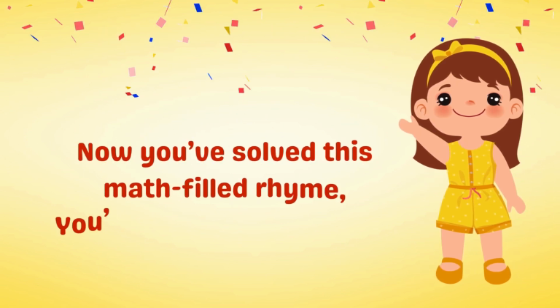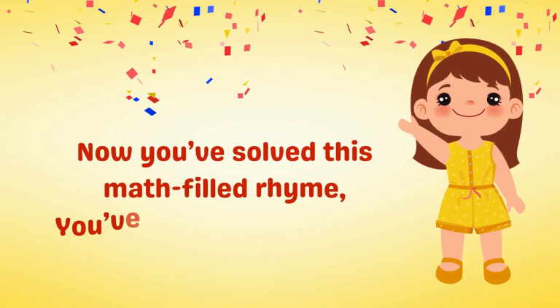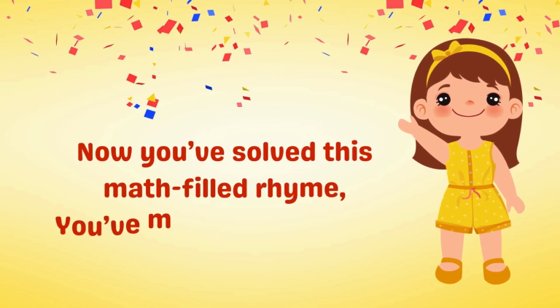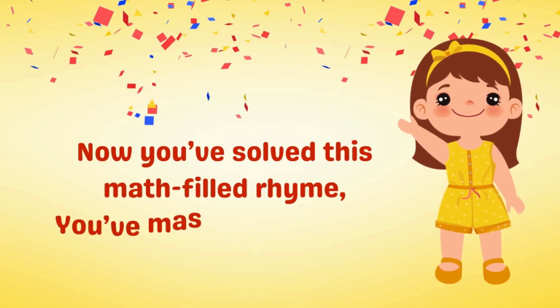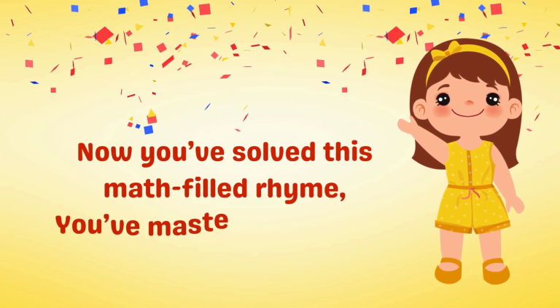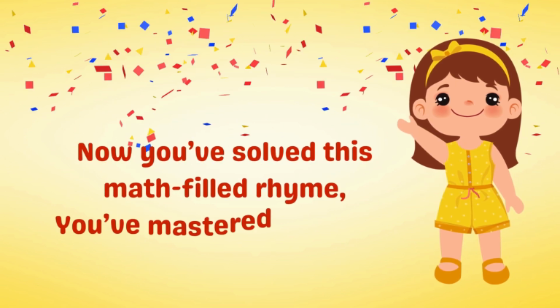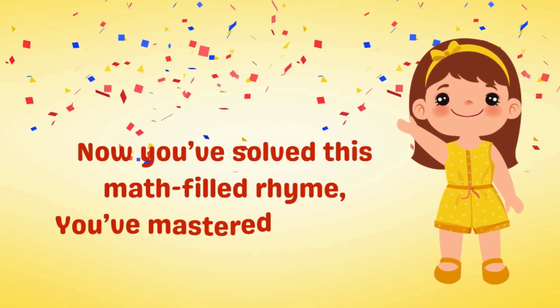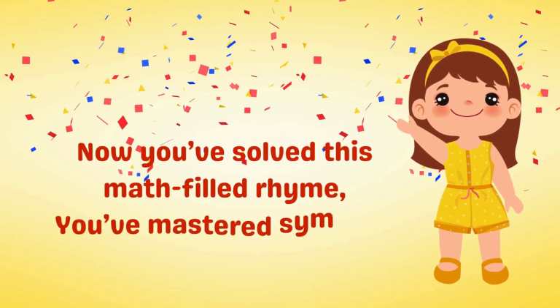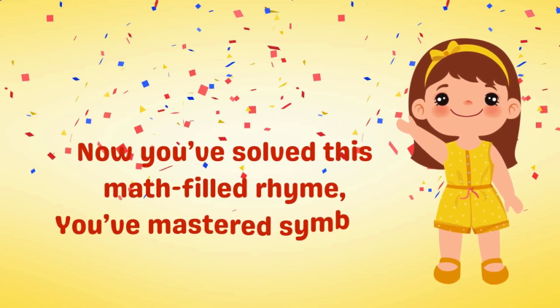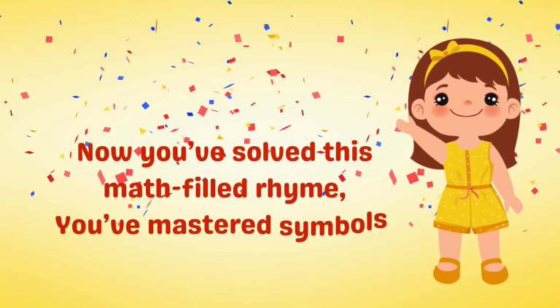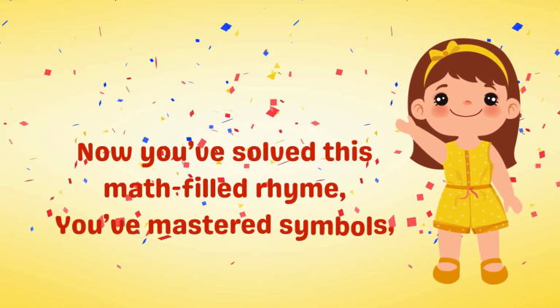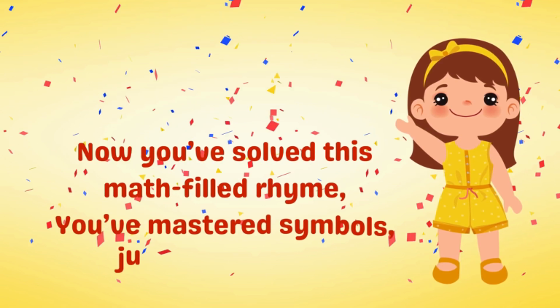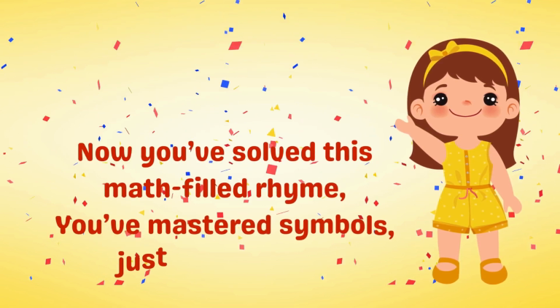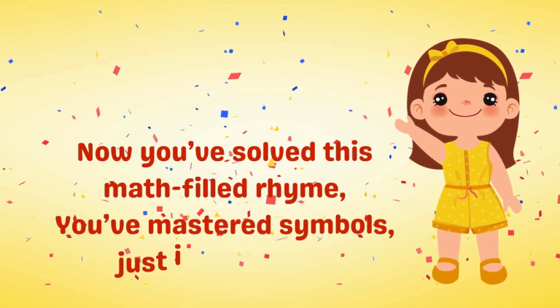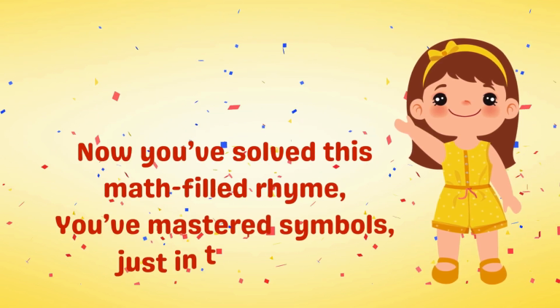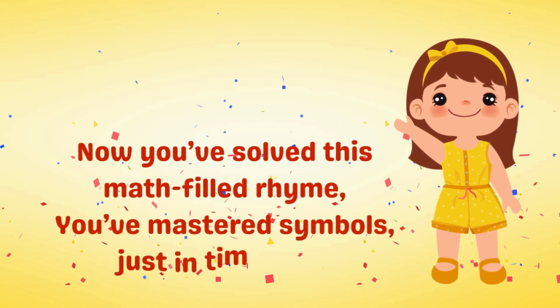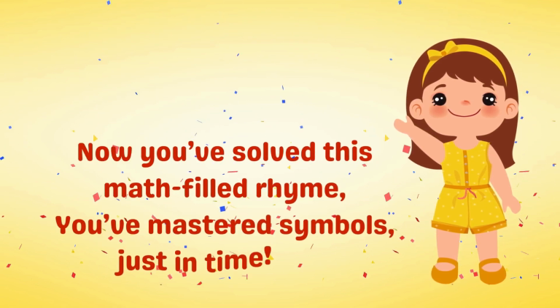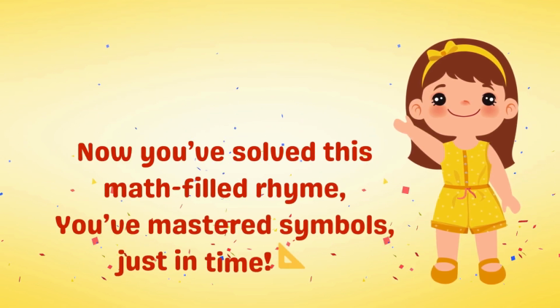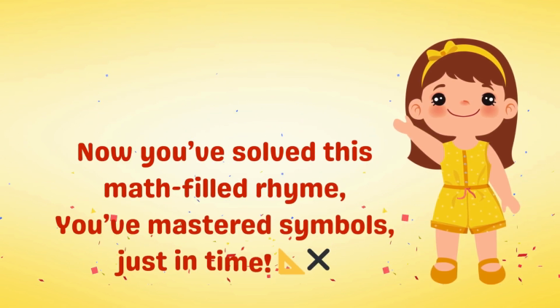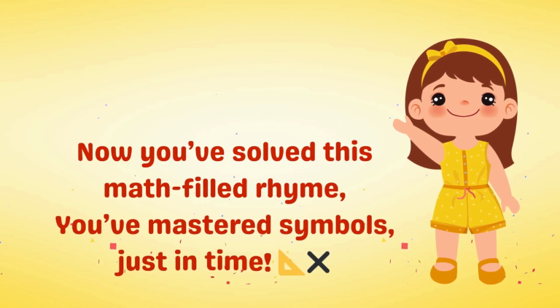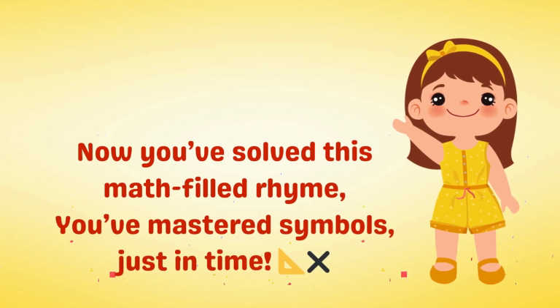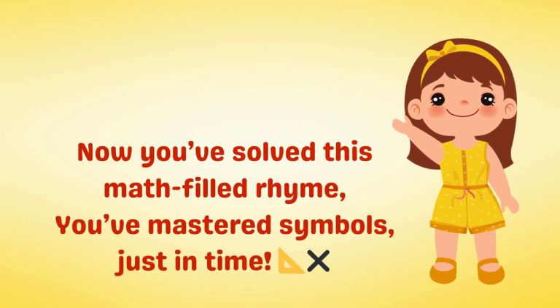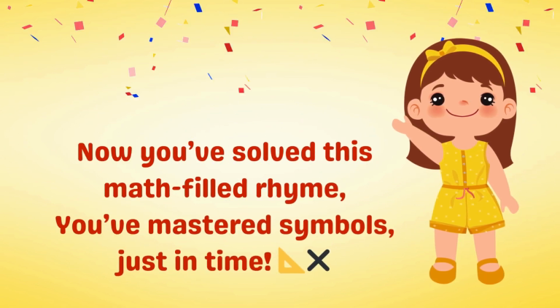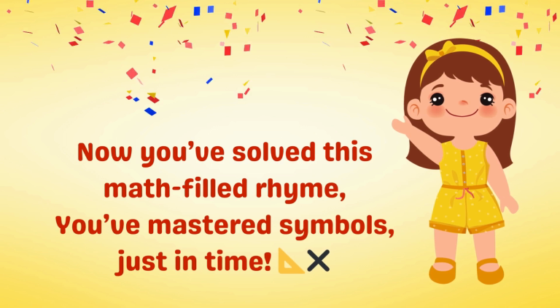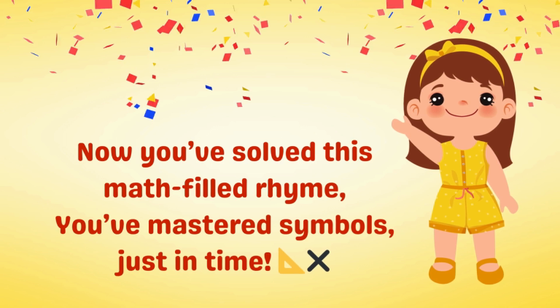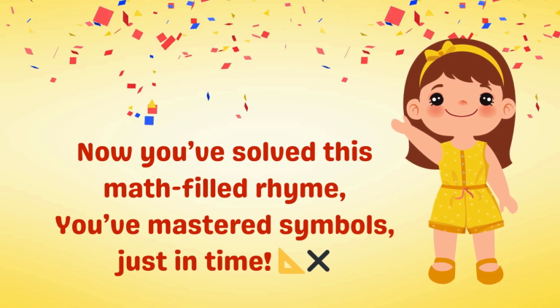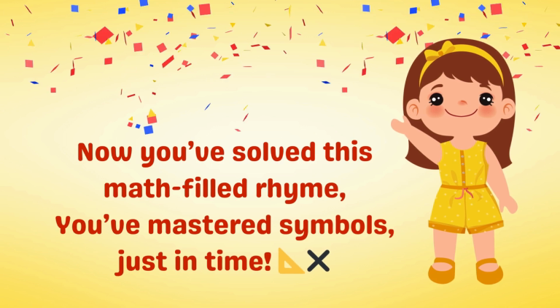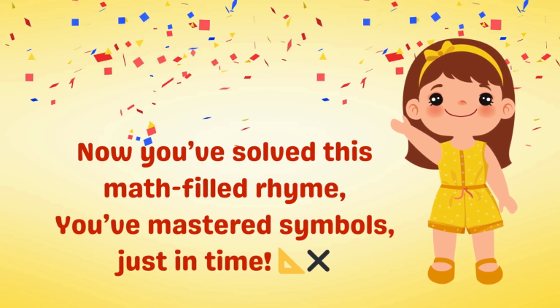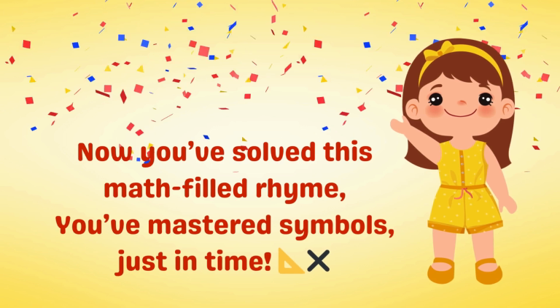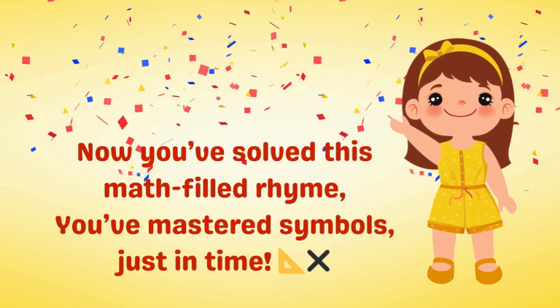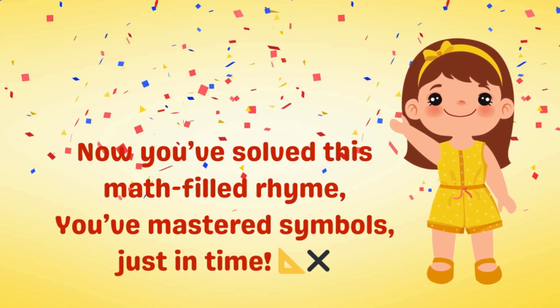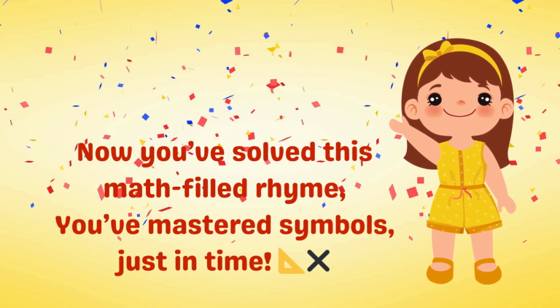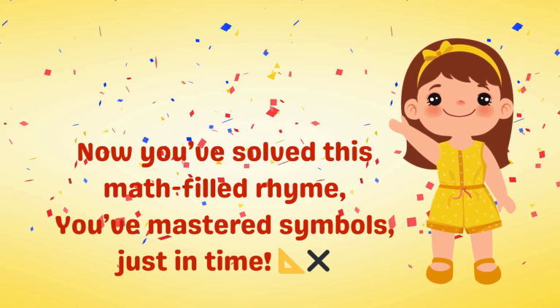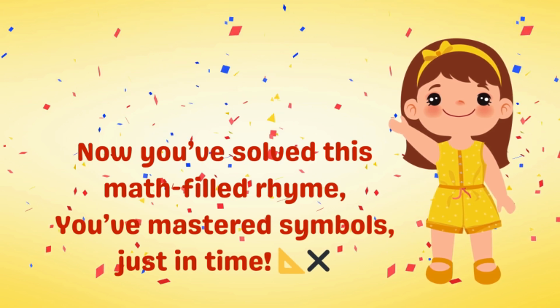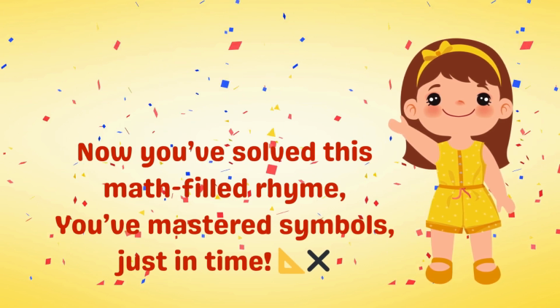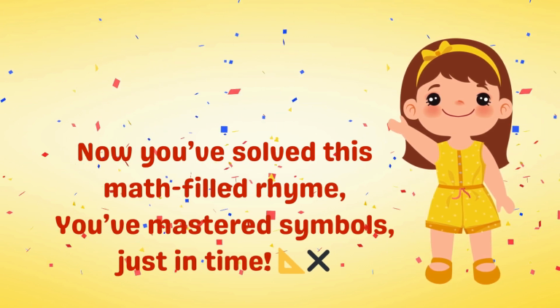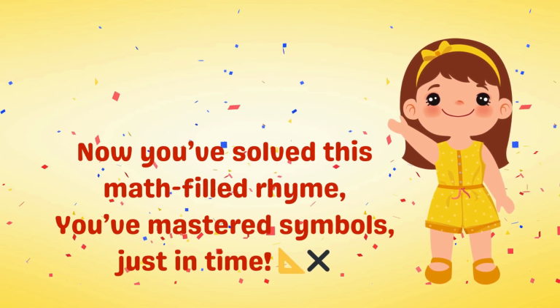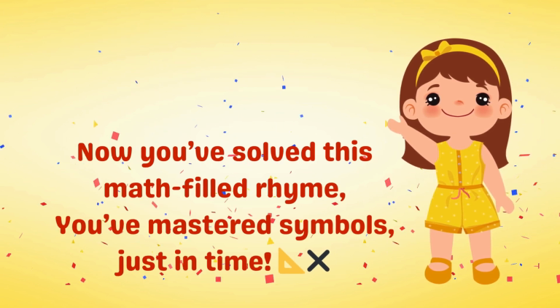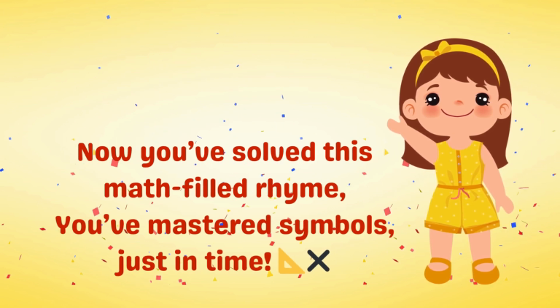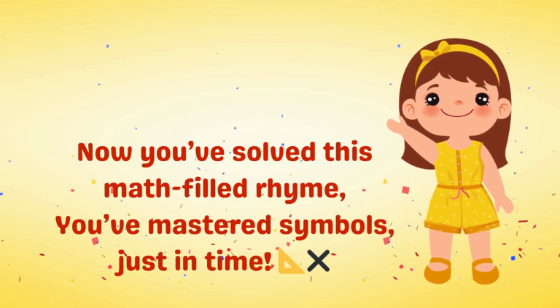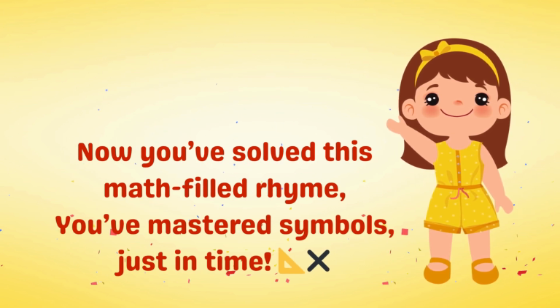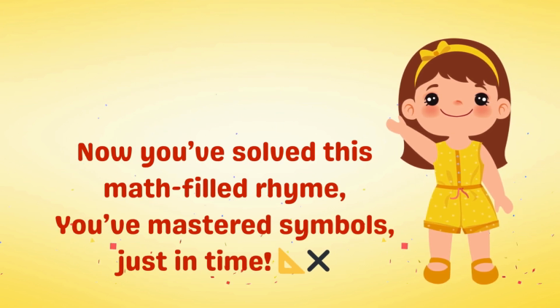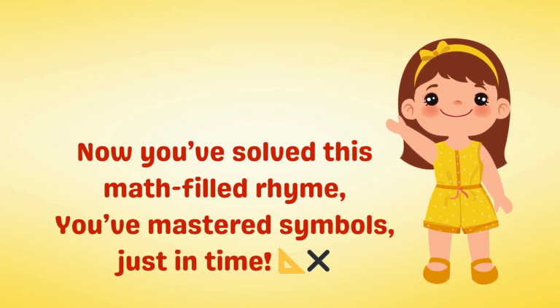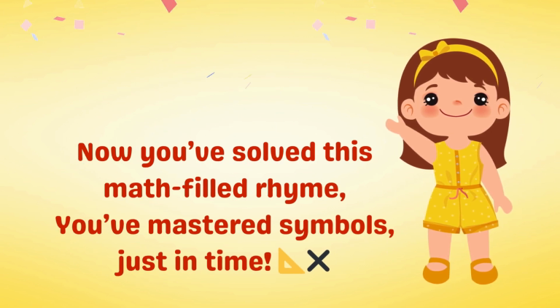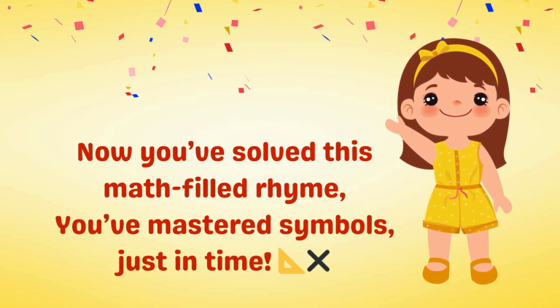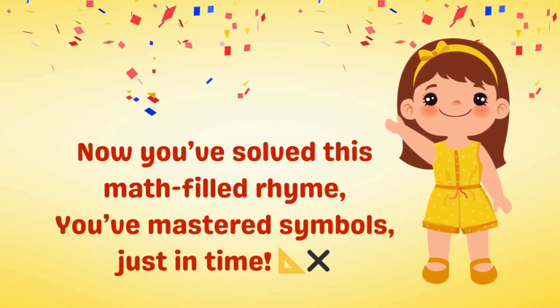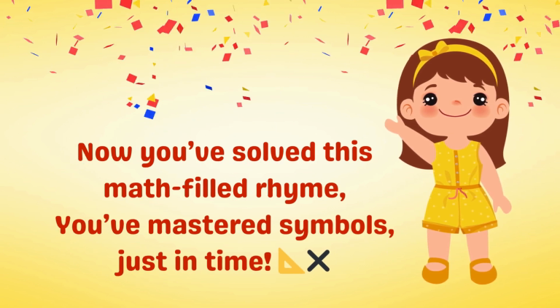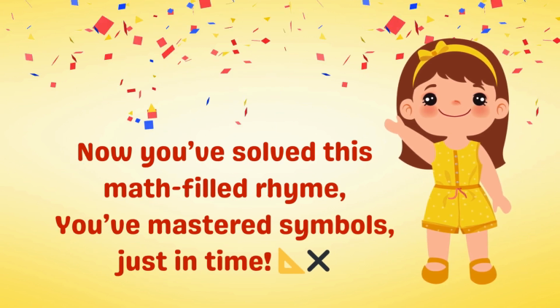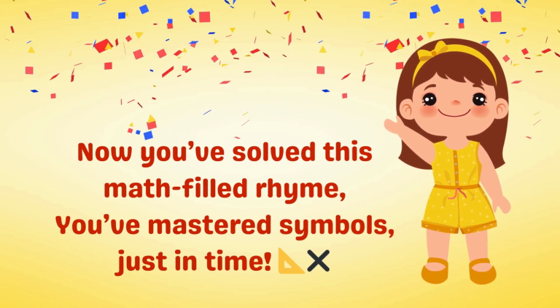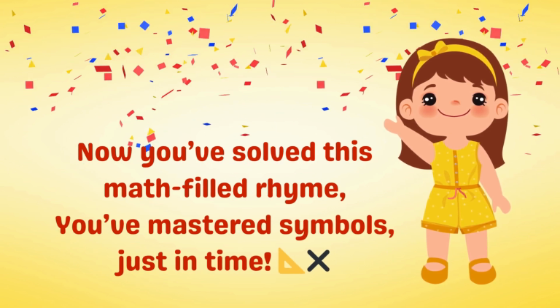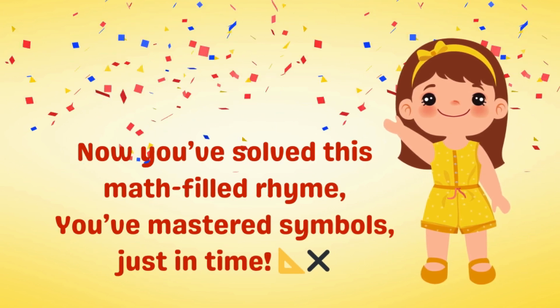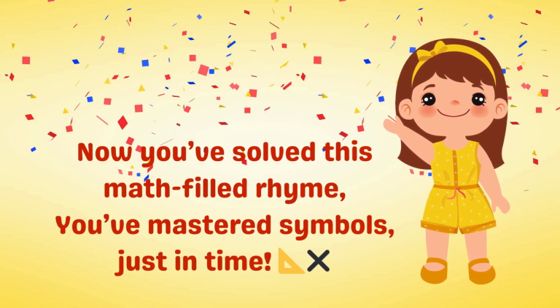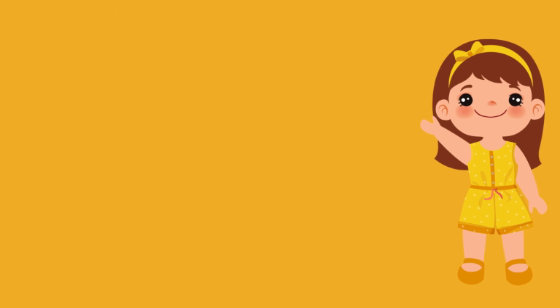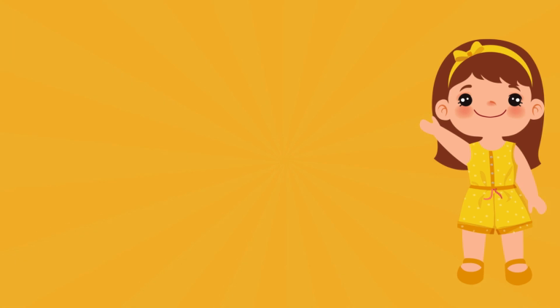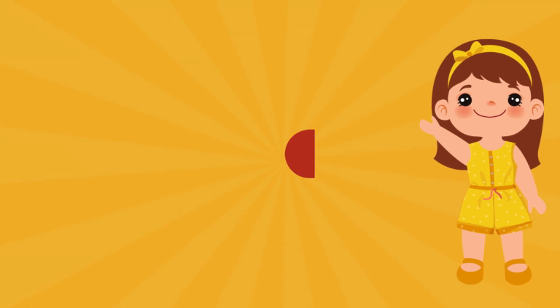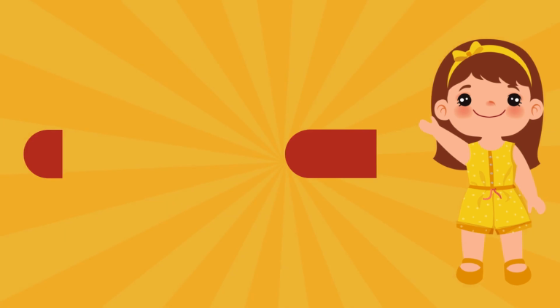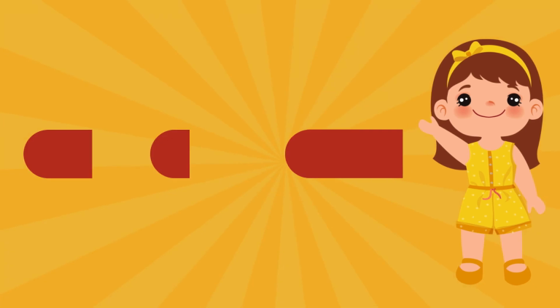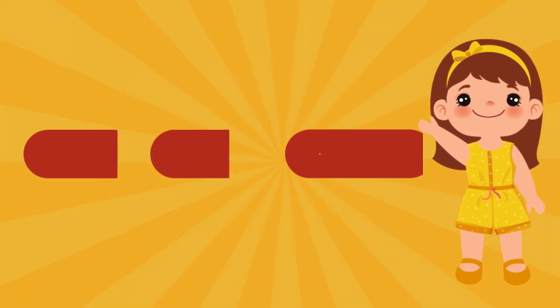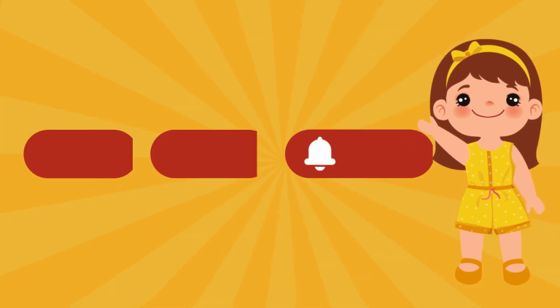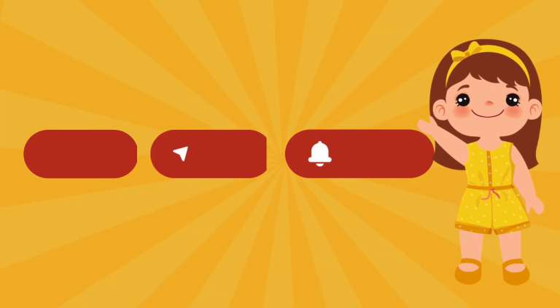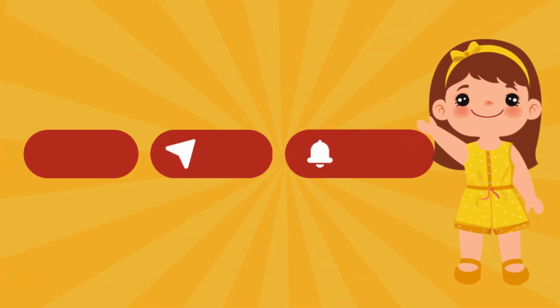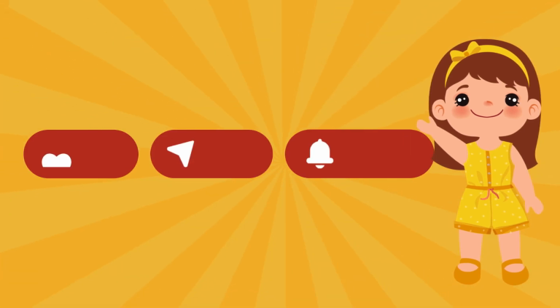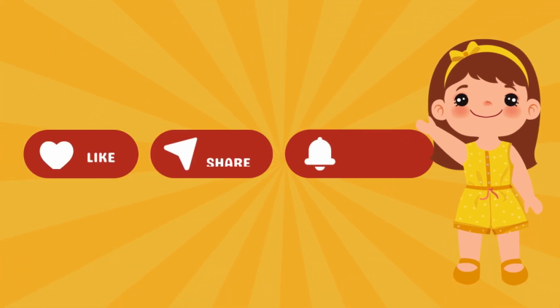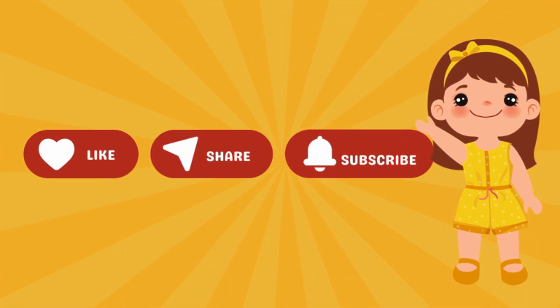Now you've solved this math build, right? You've mastered symbols just in time.